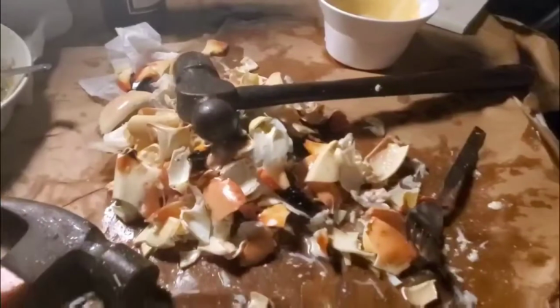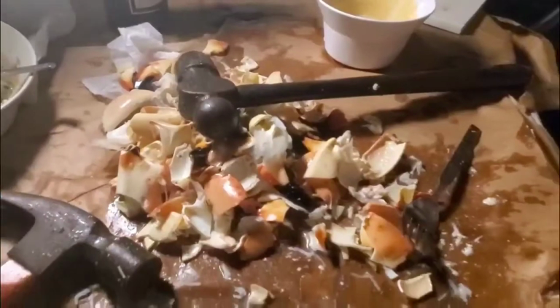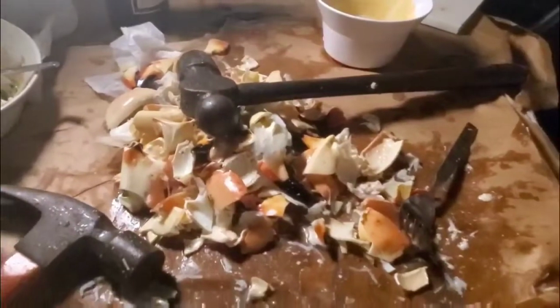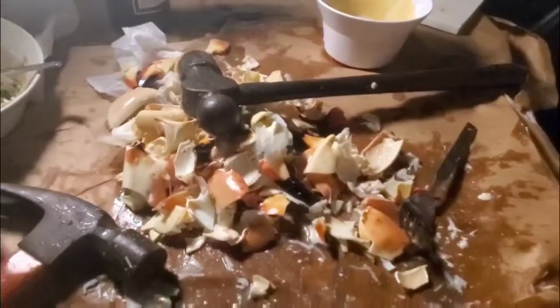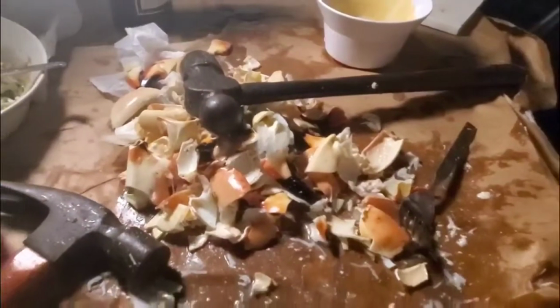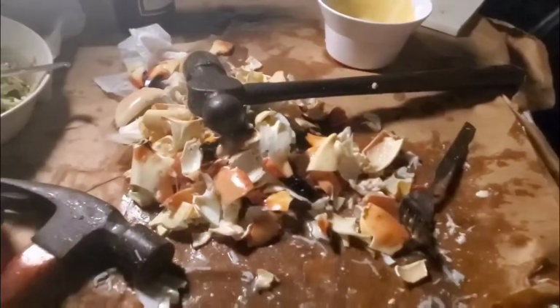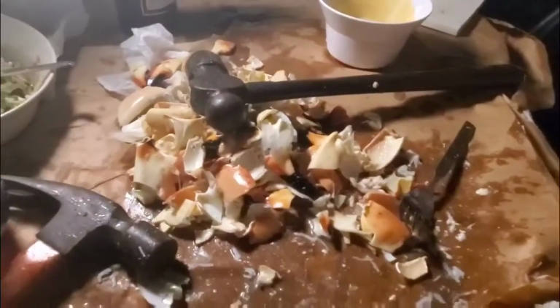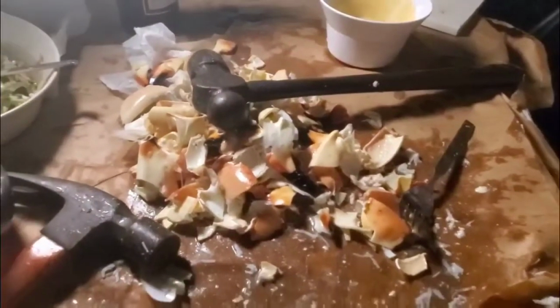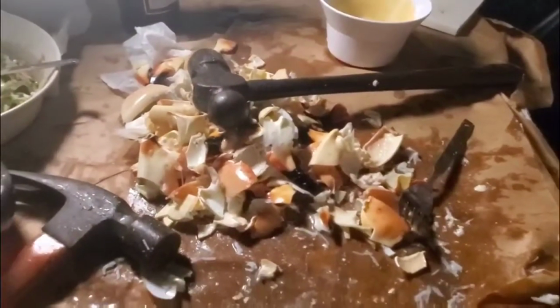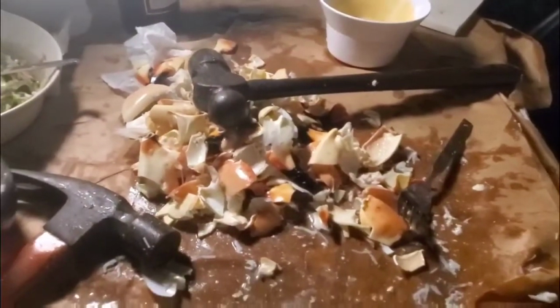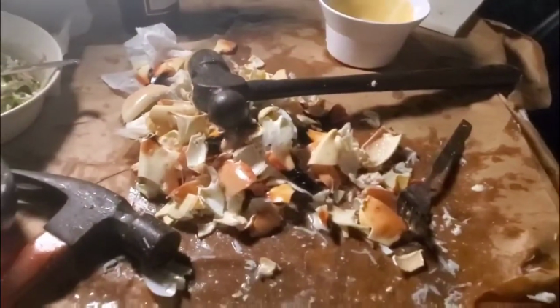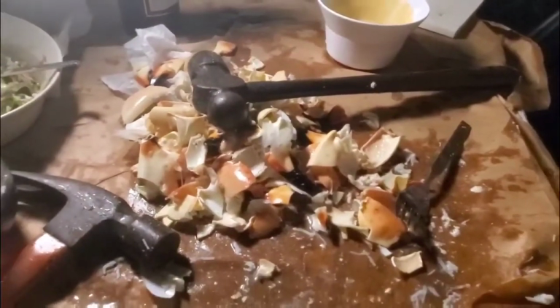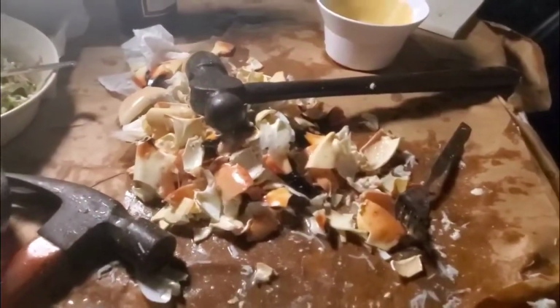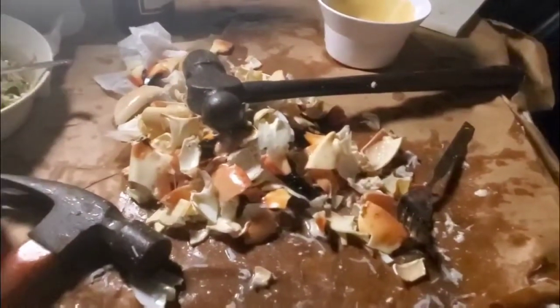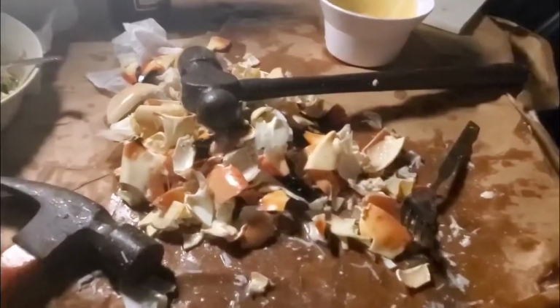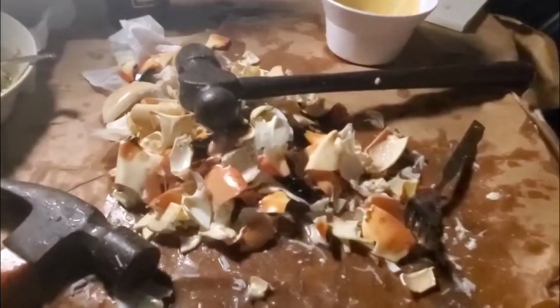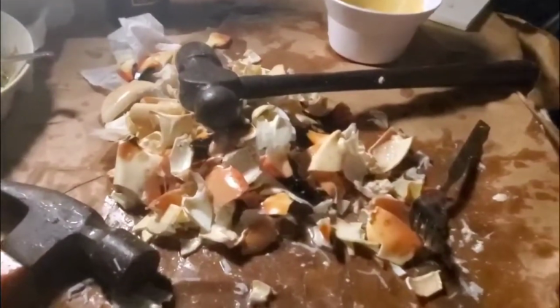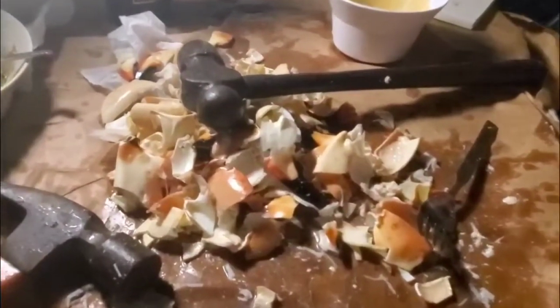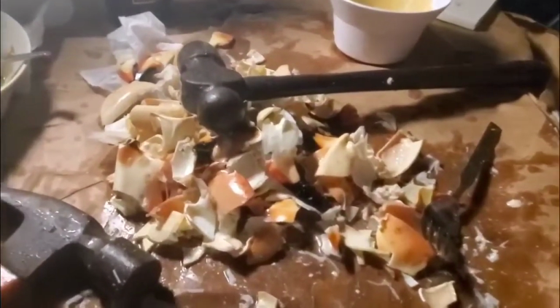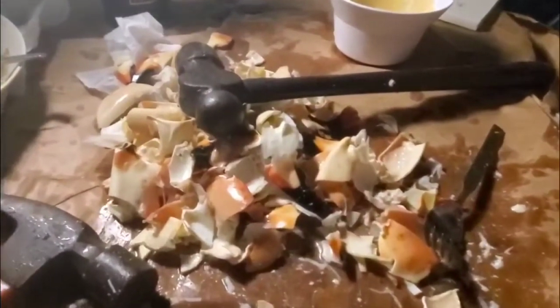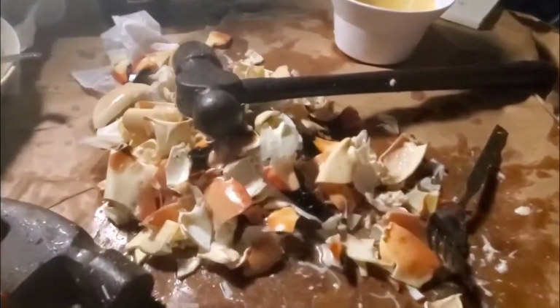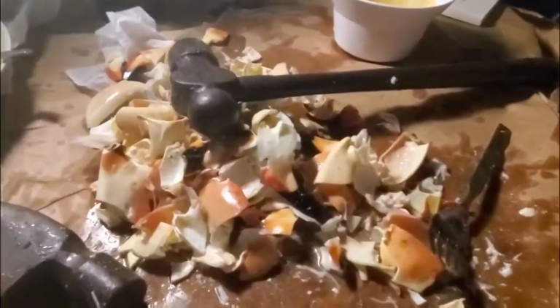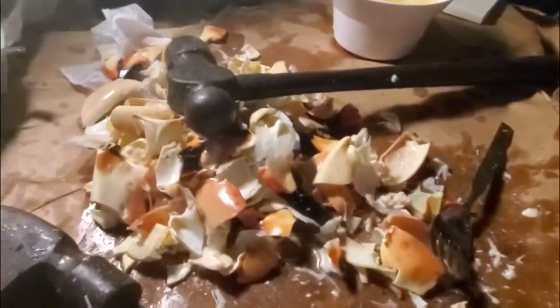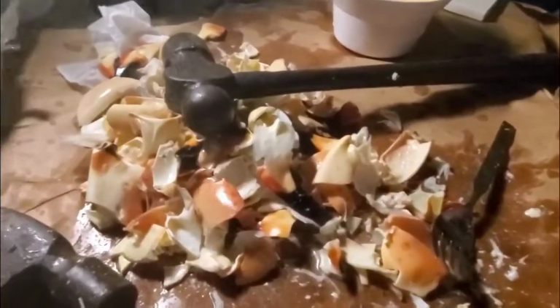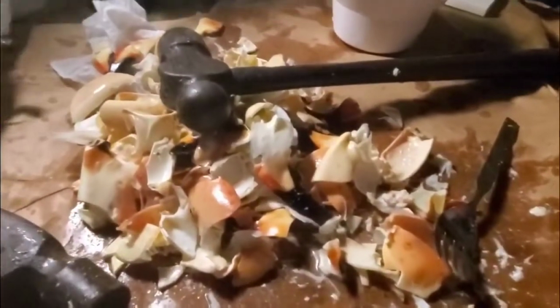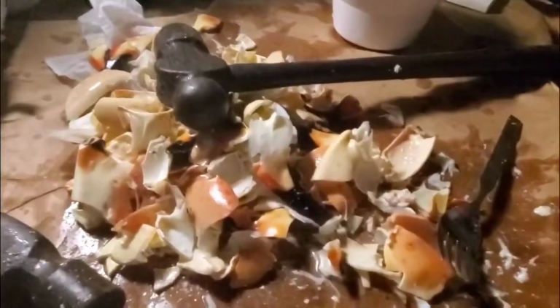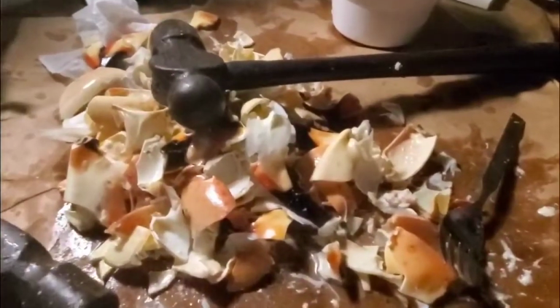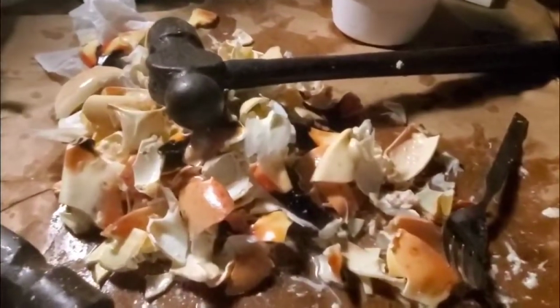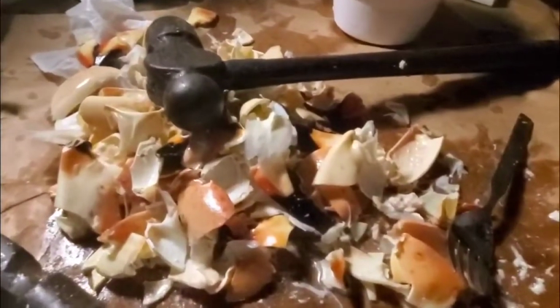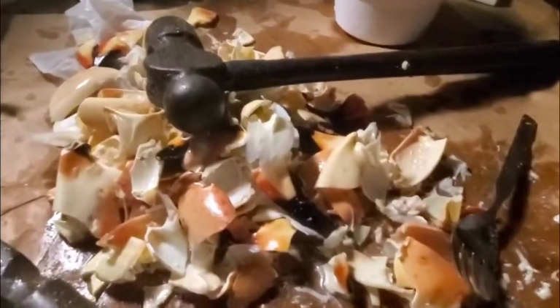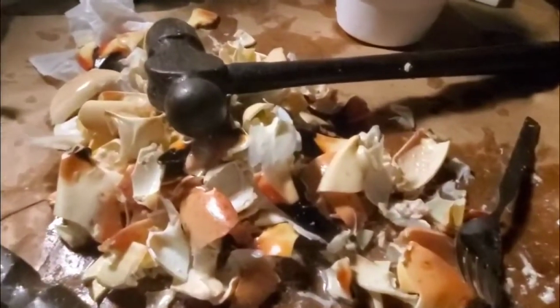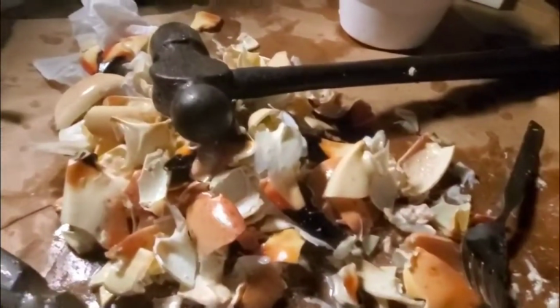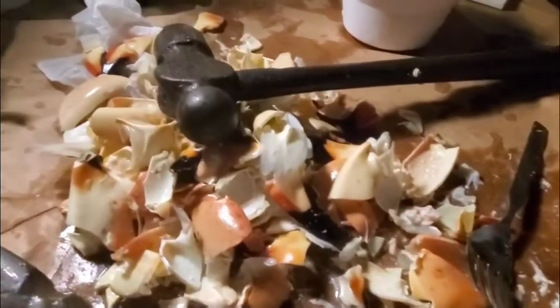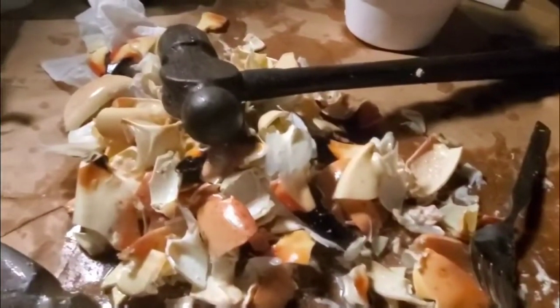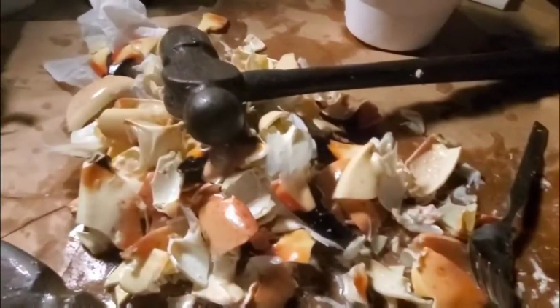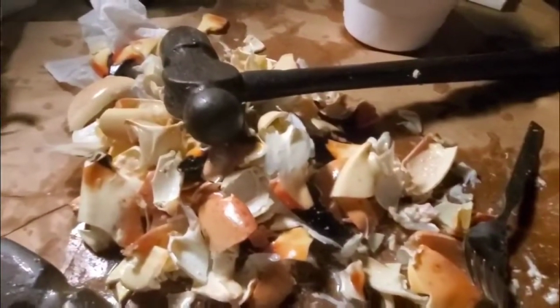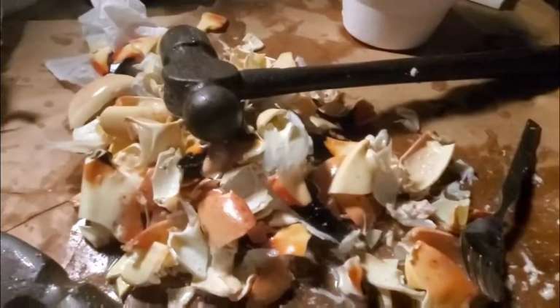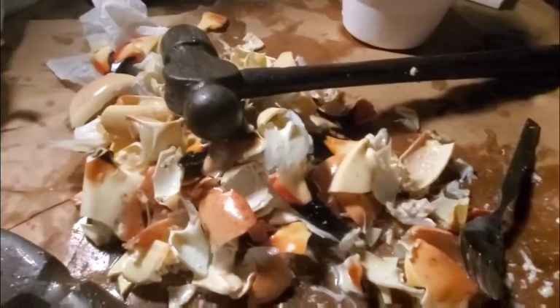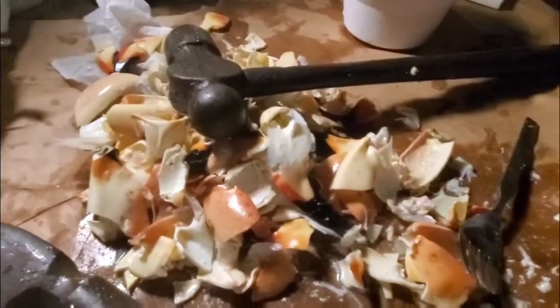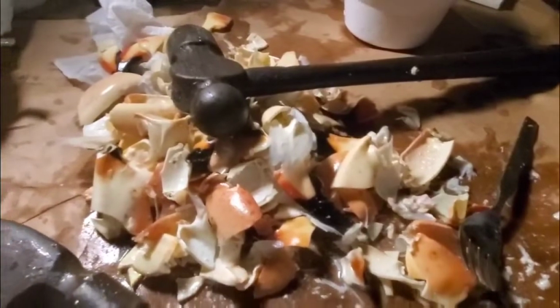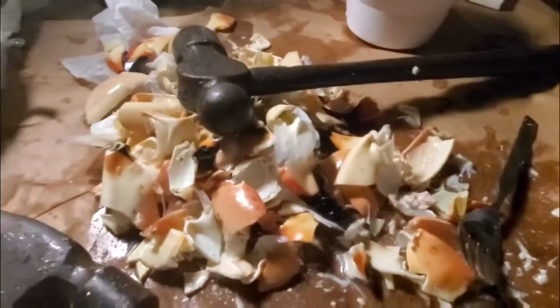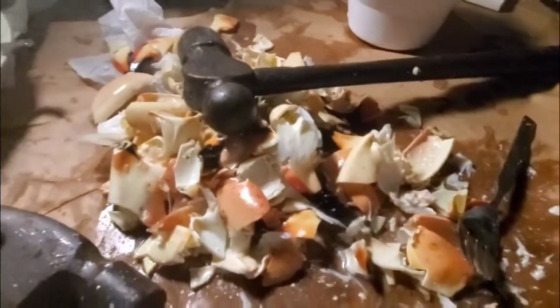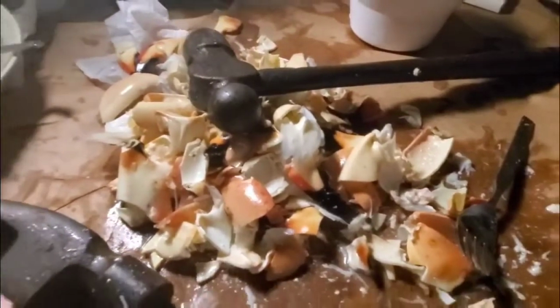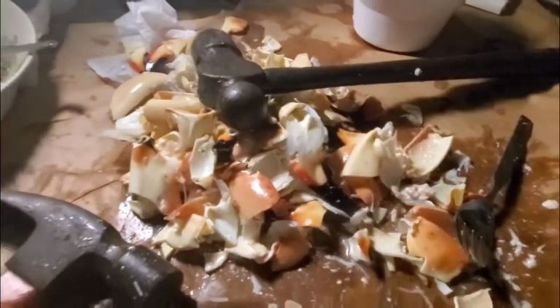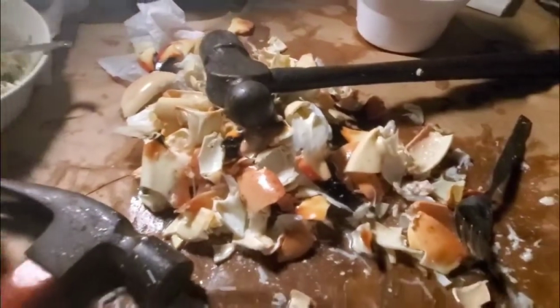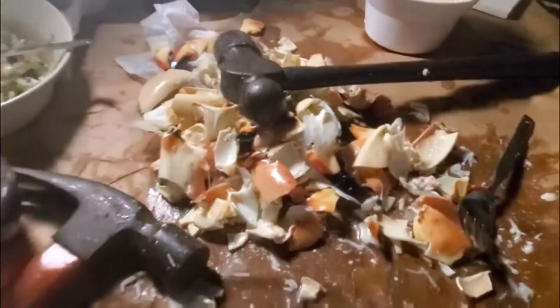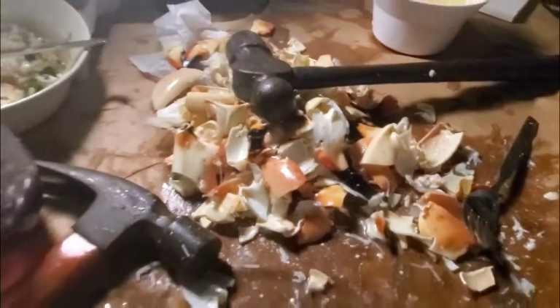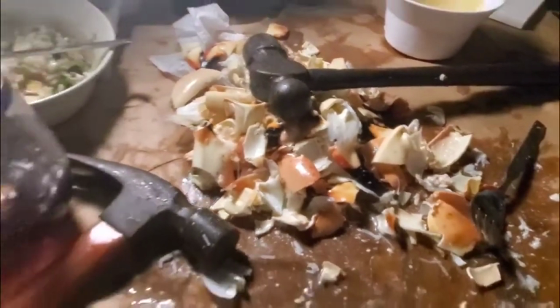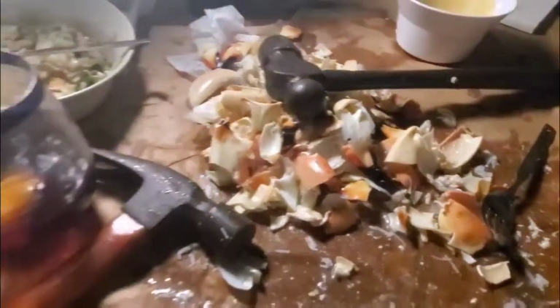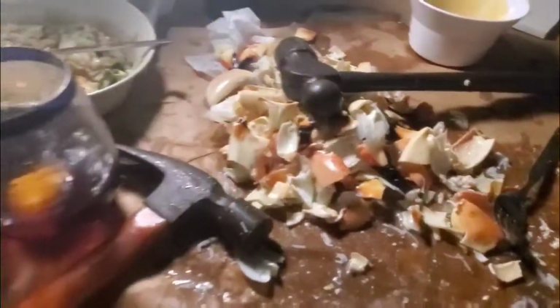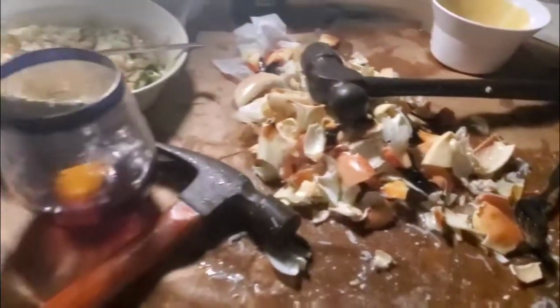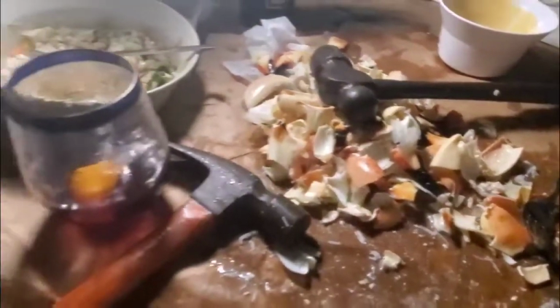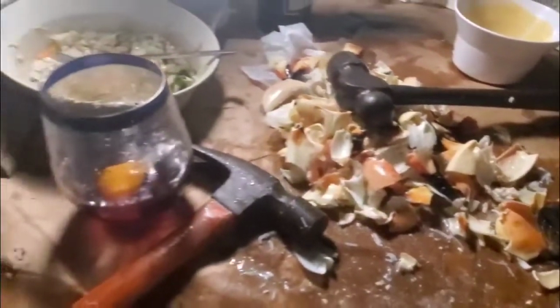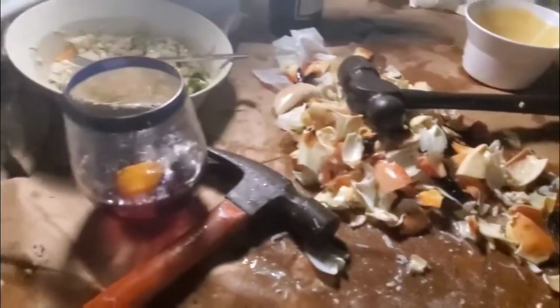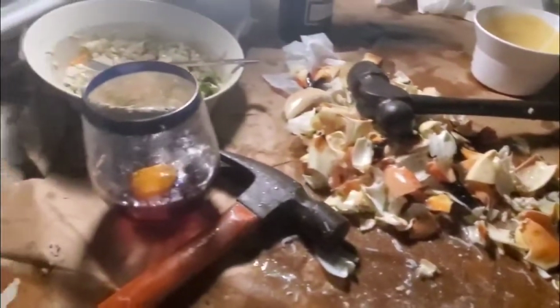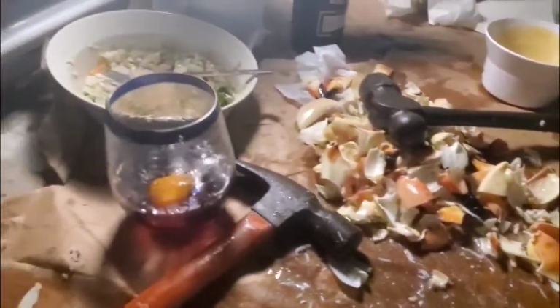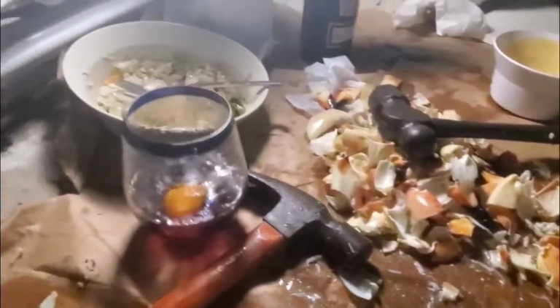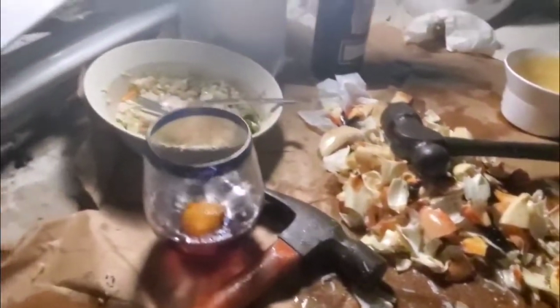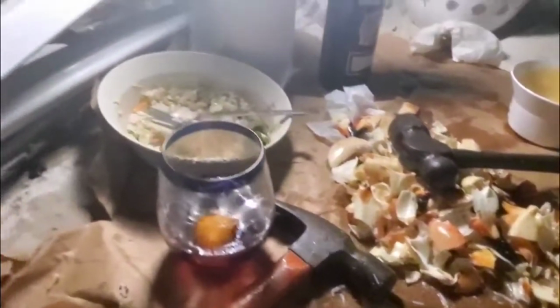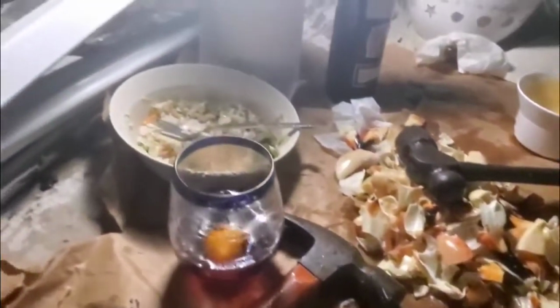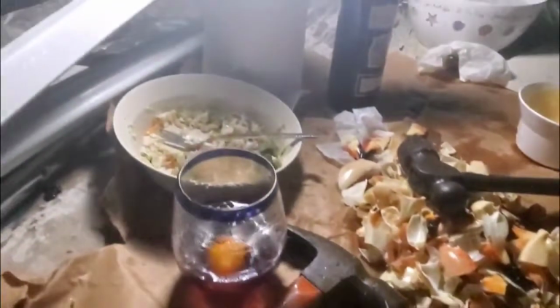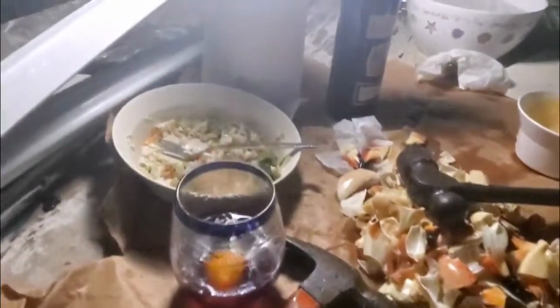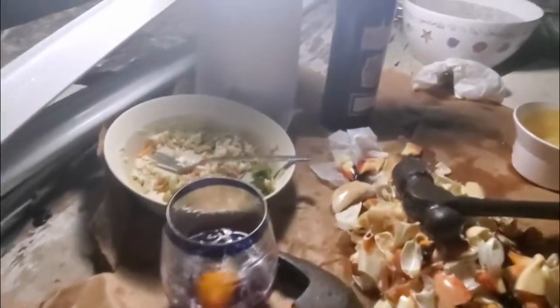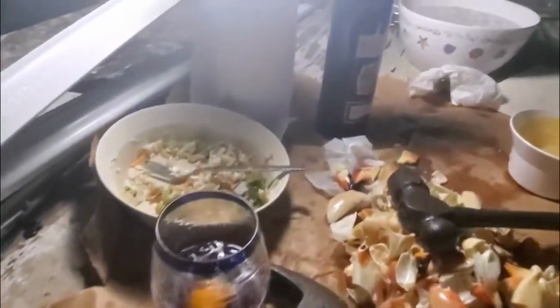We demolished them — they were amazing. Another look at our table.